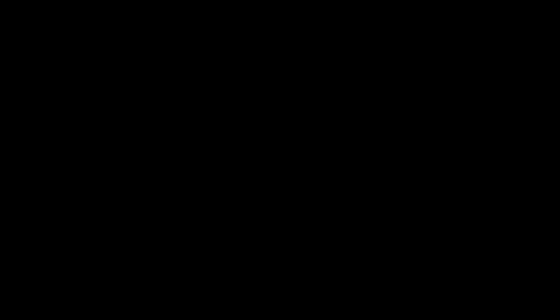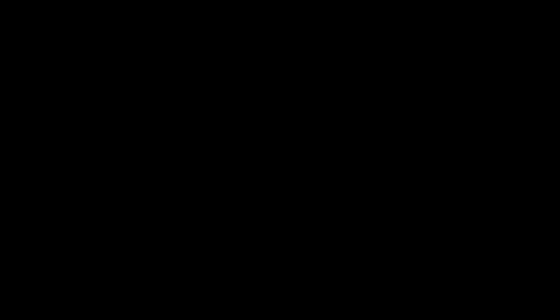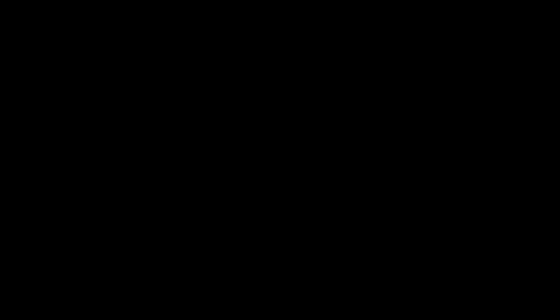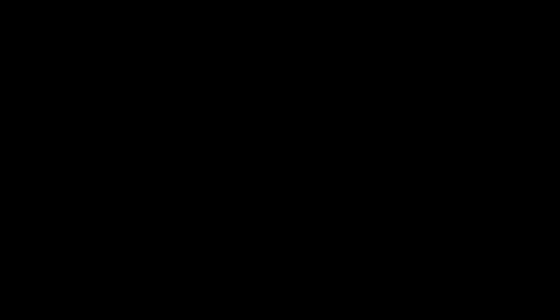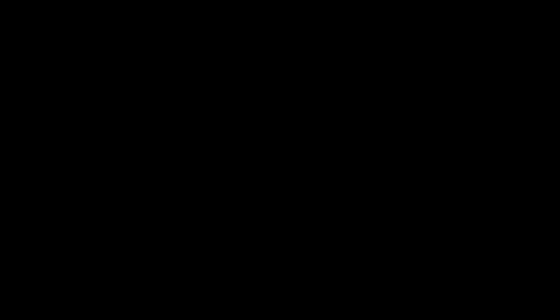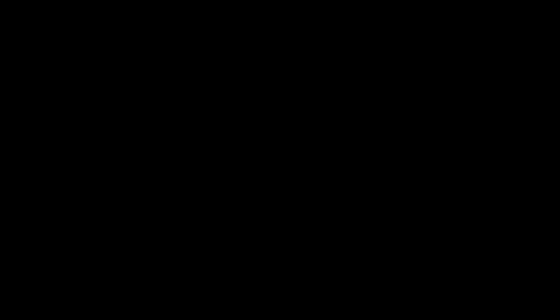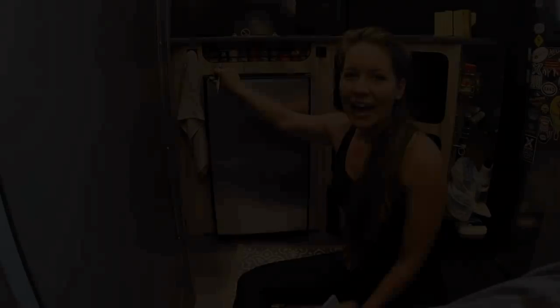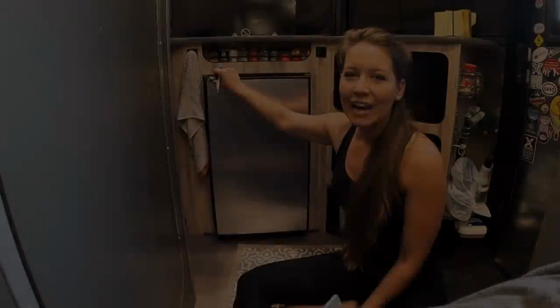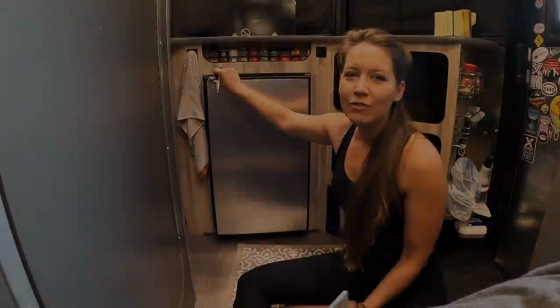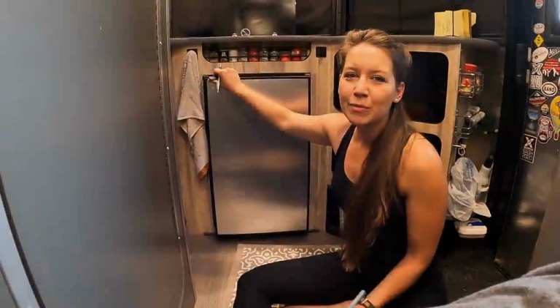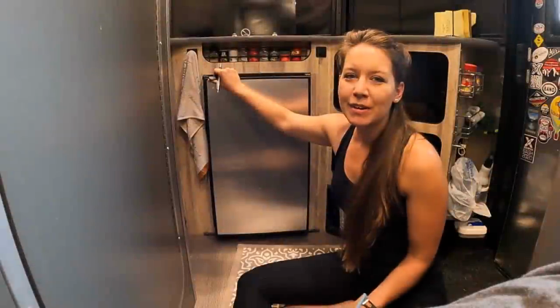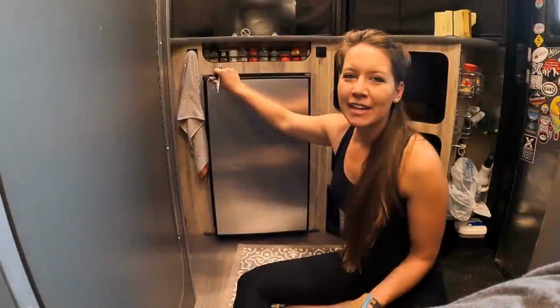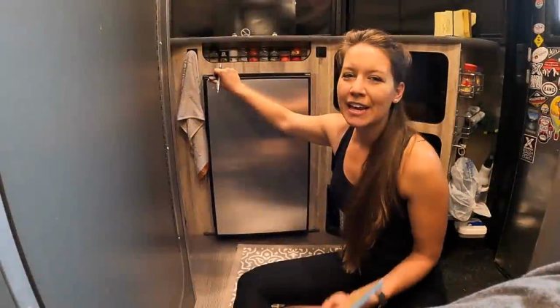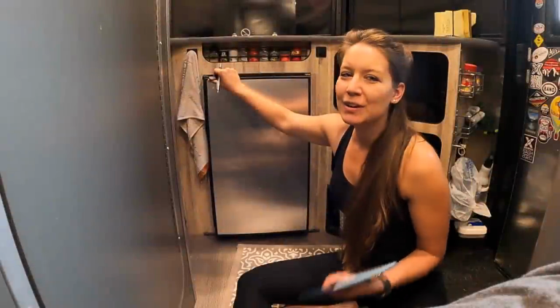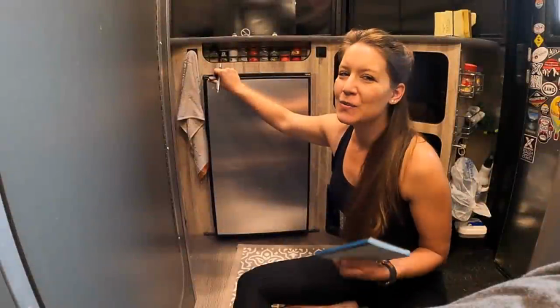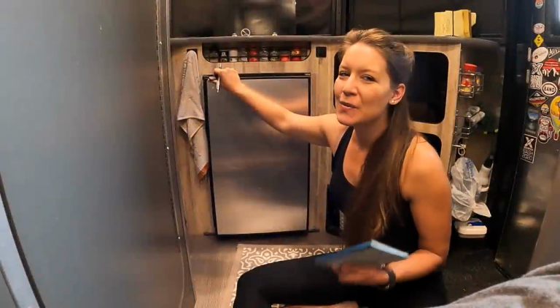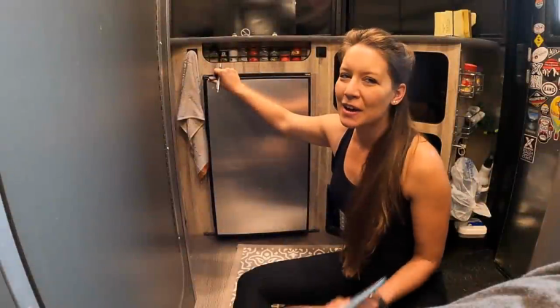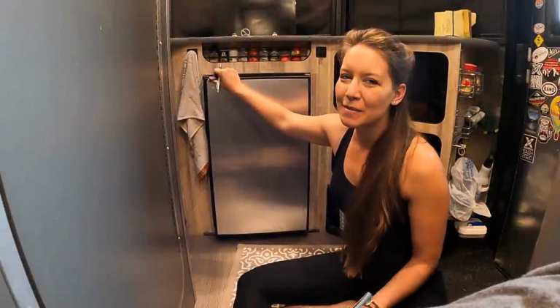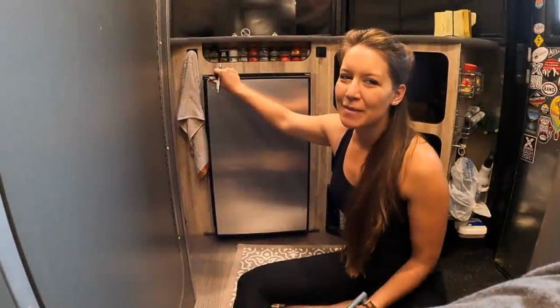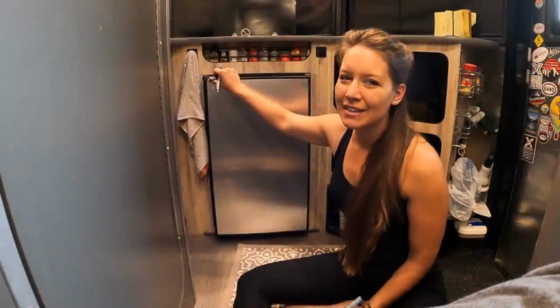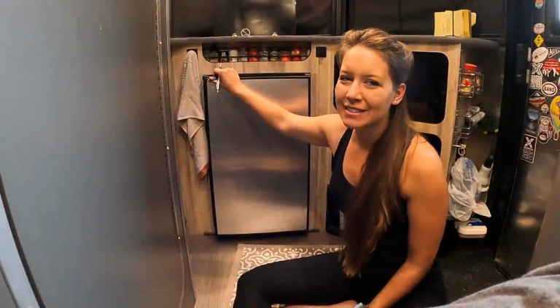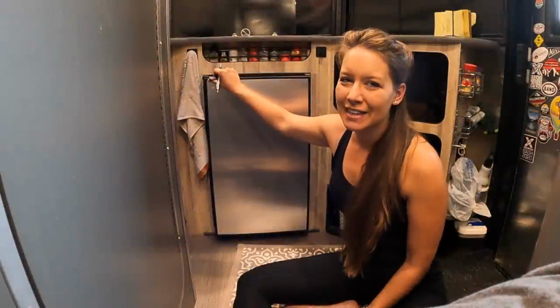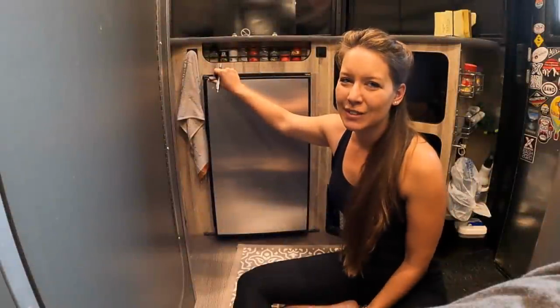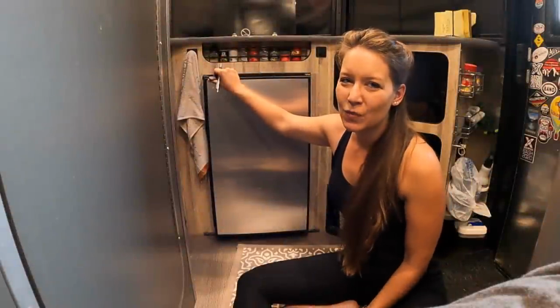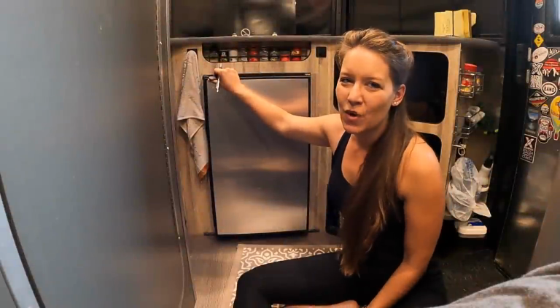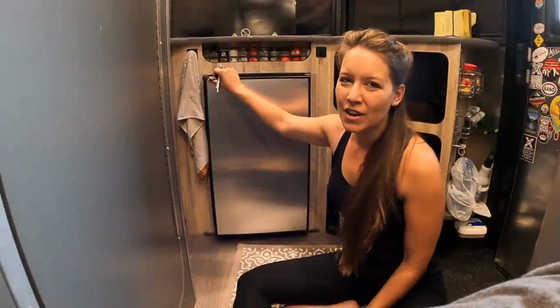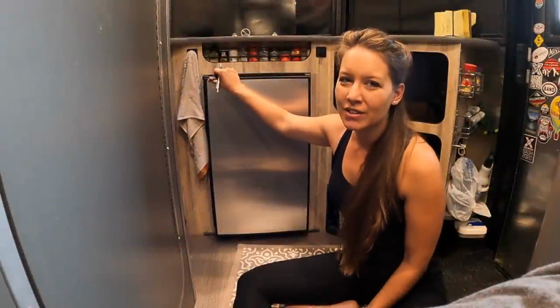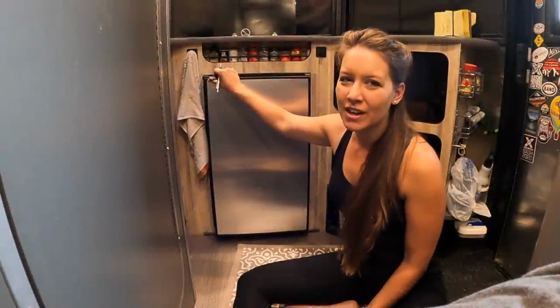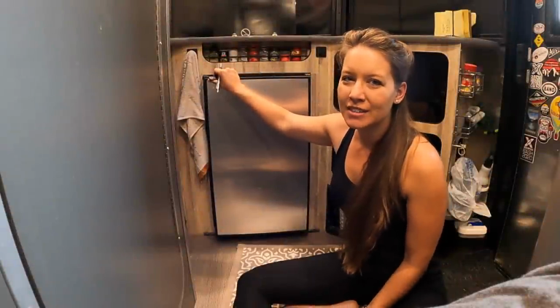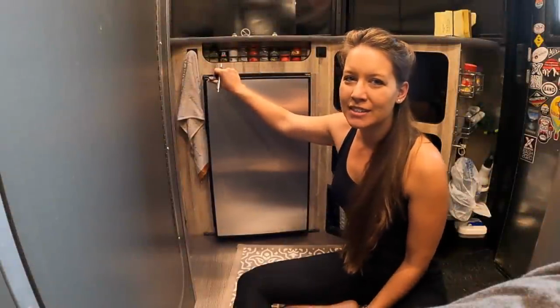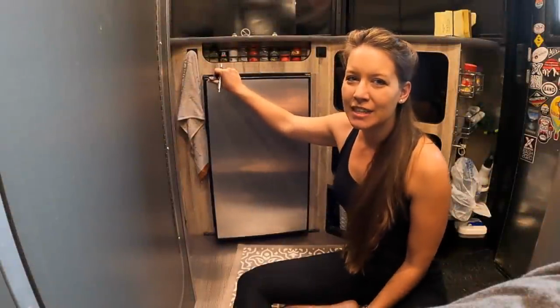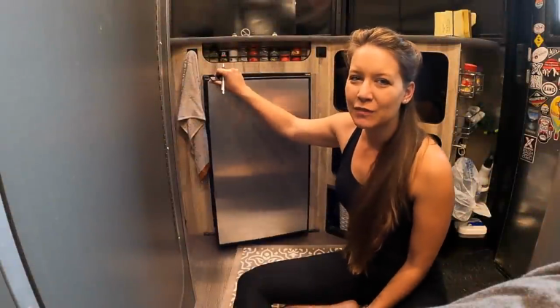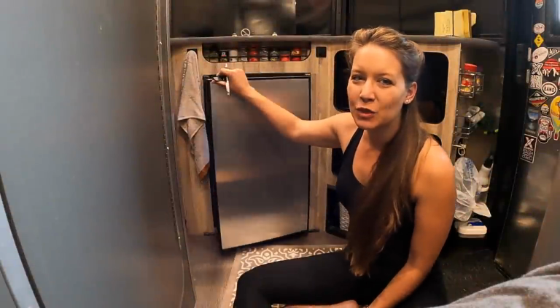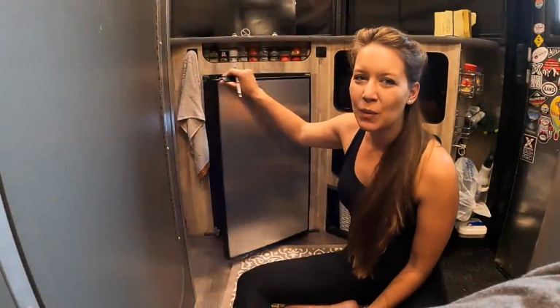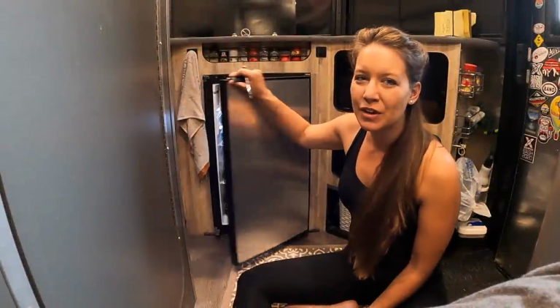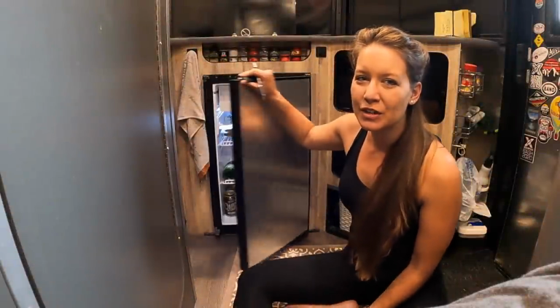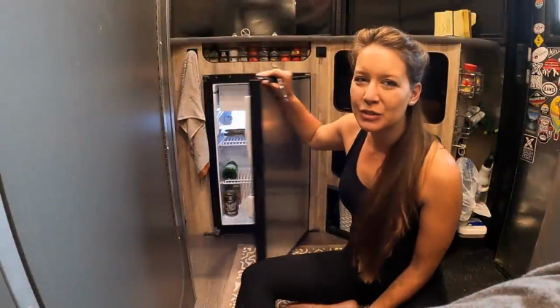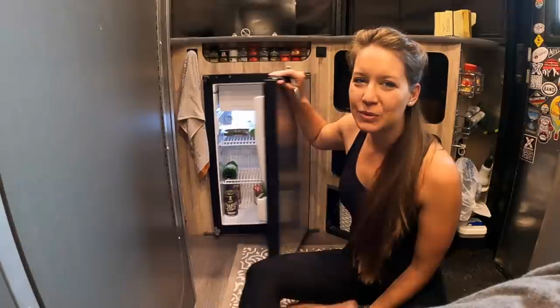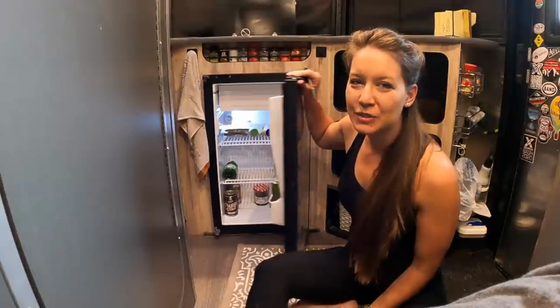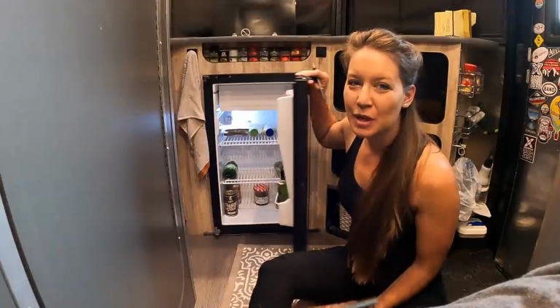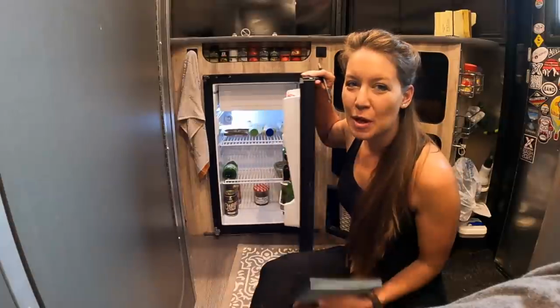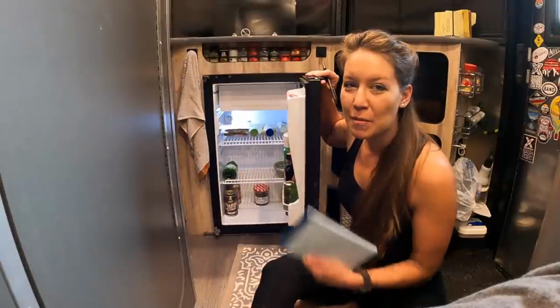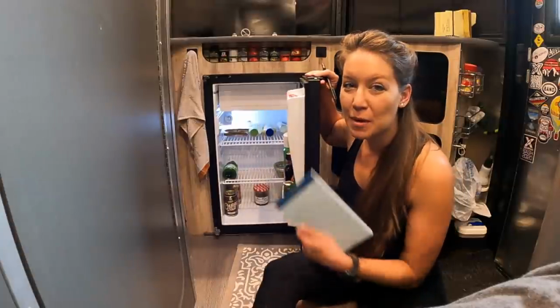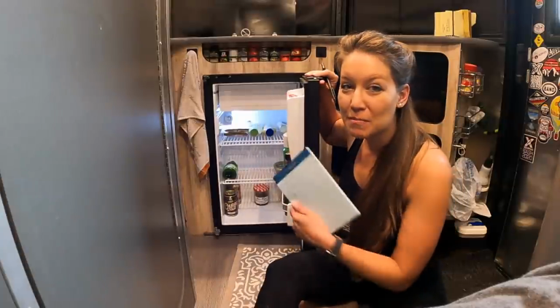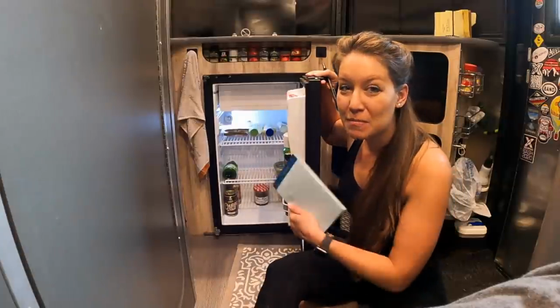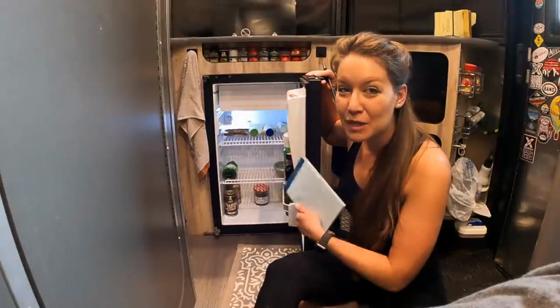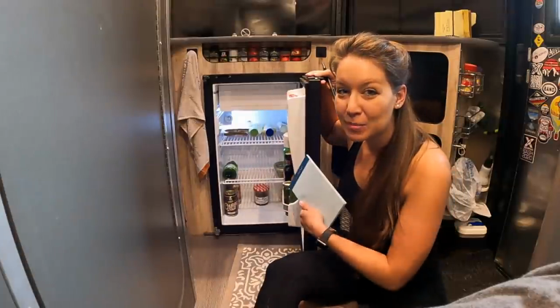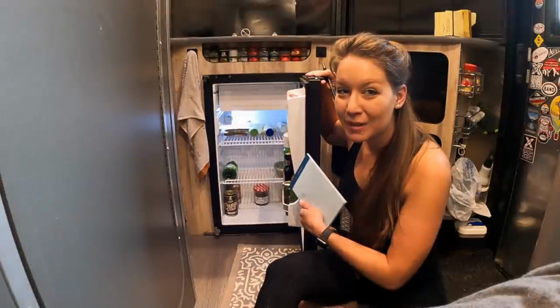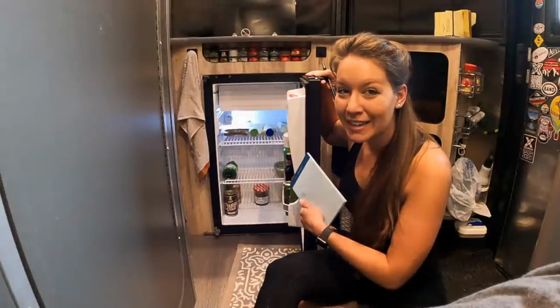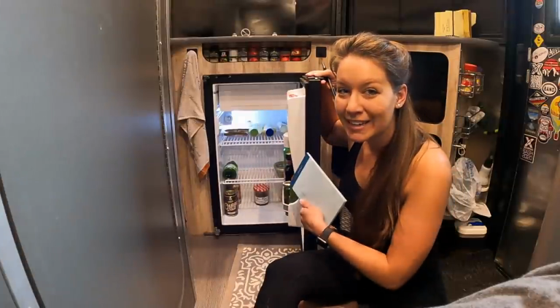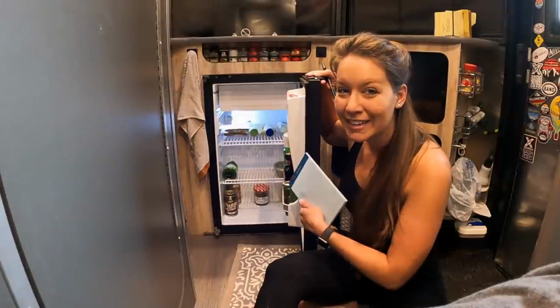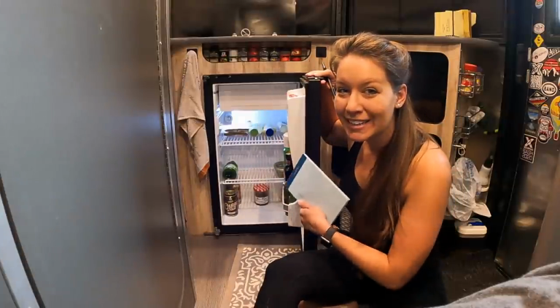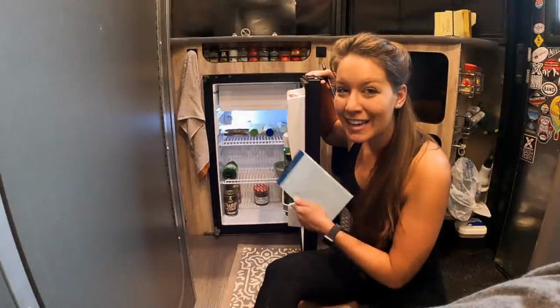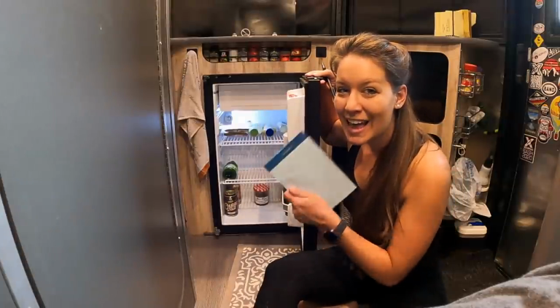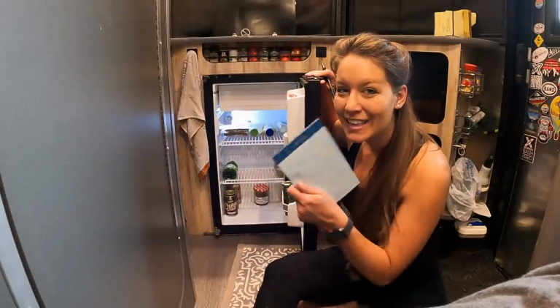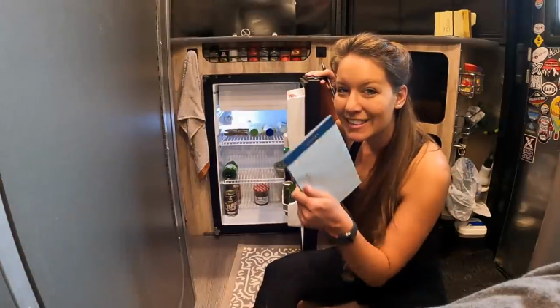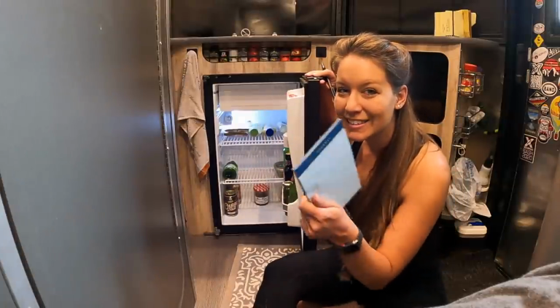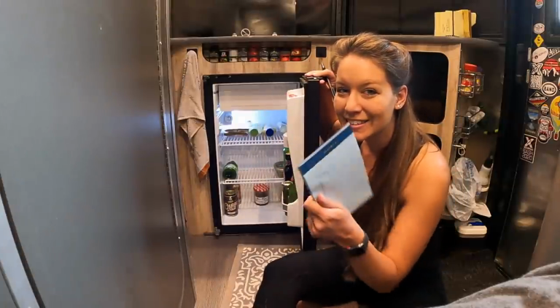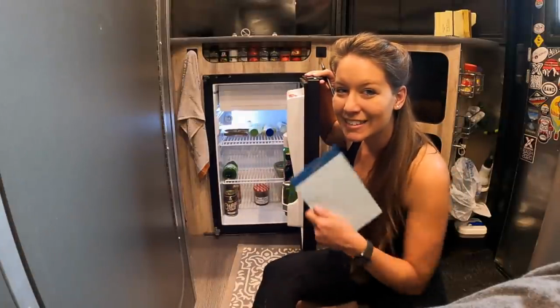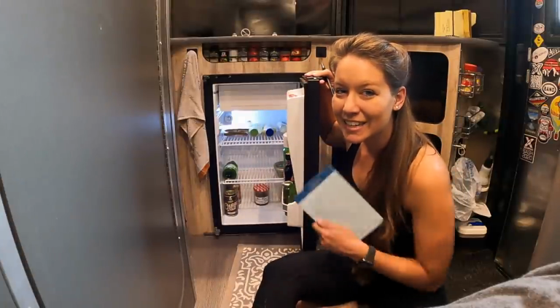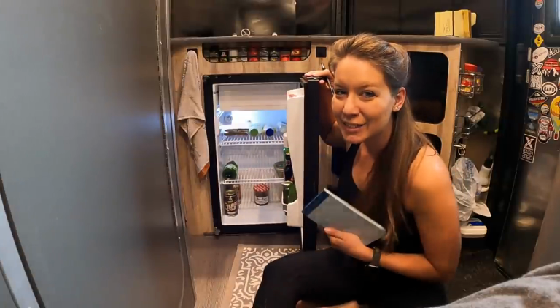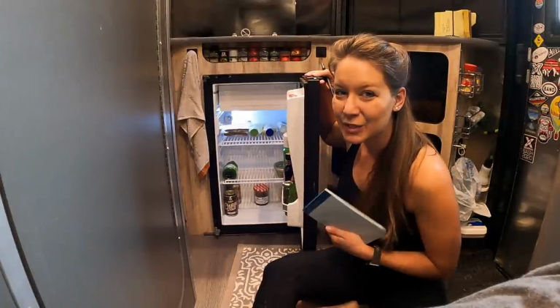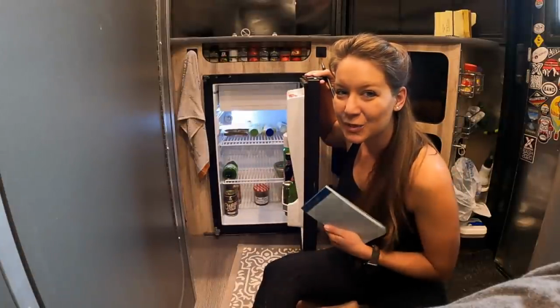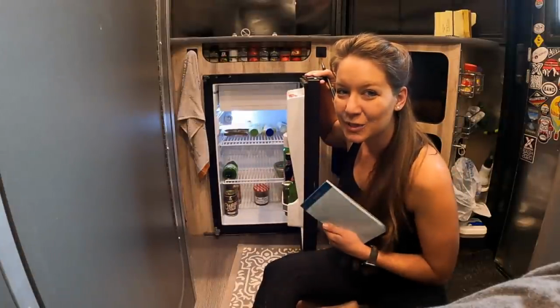Hi everybody and welcome back to Tales of Wanderlust. If you want to do some meal planning, stay tuned.